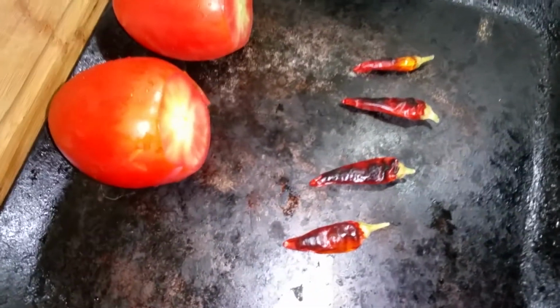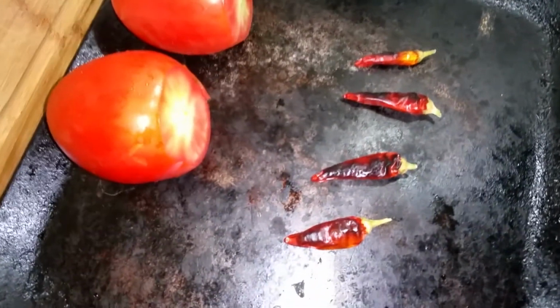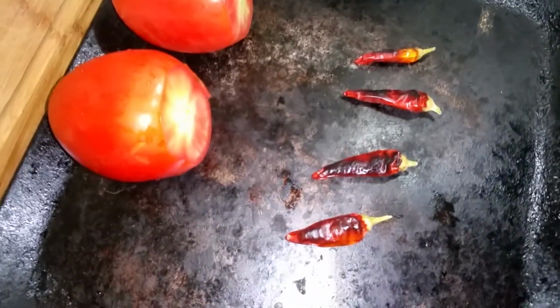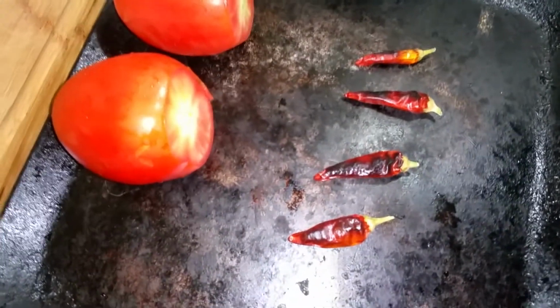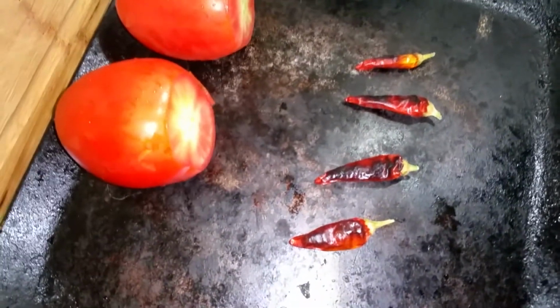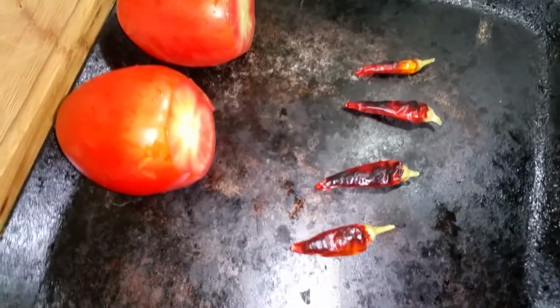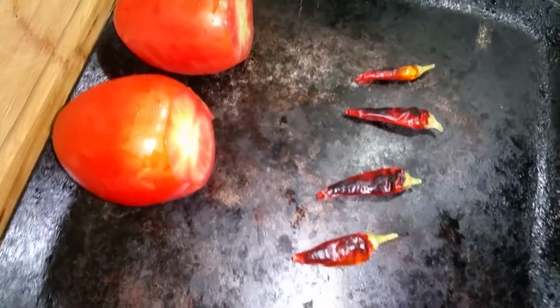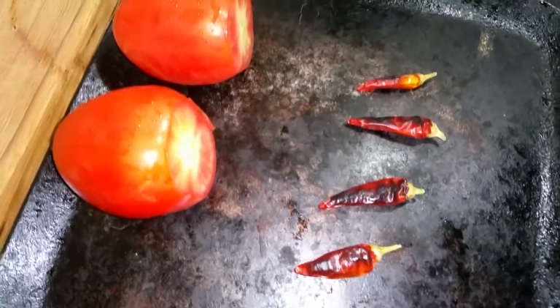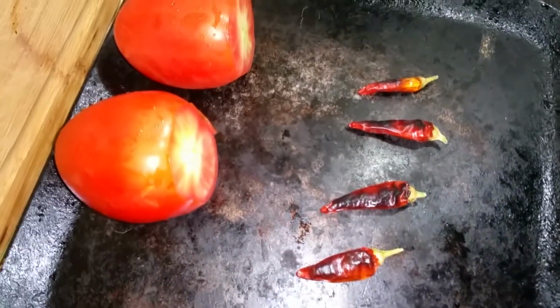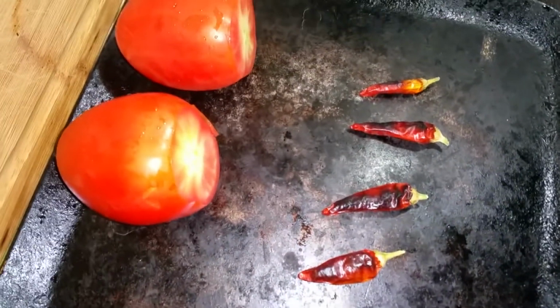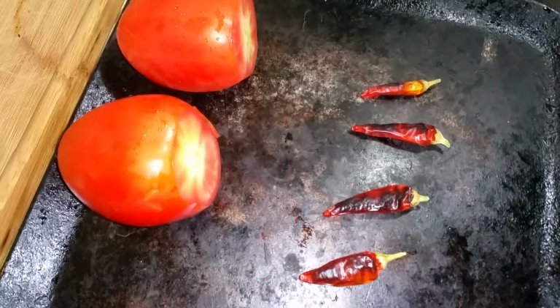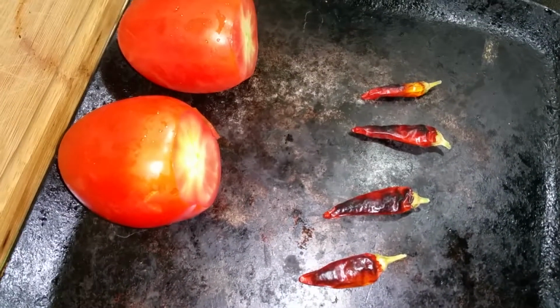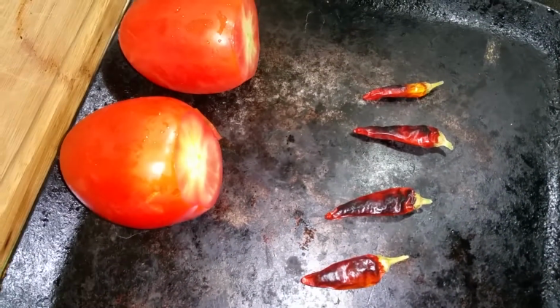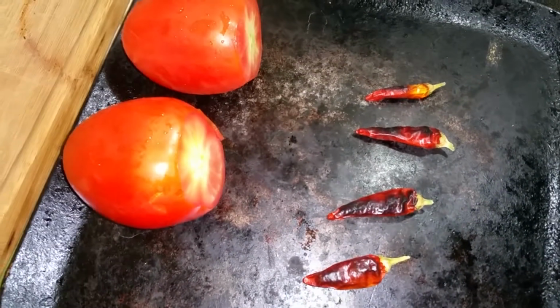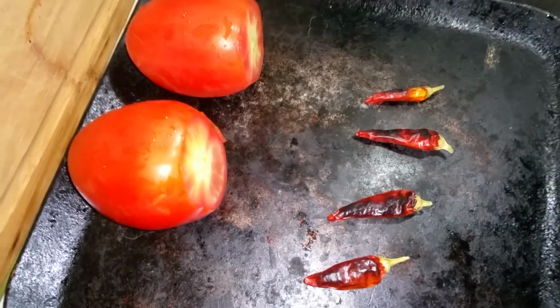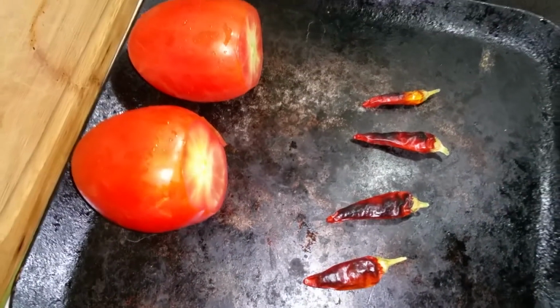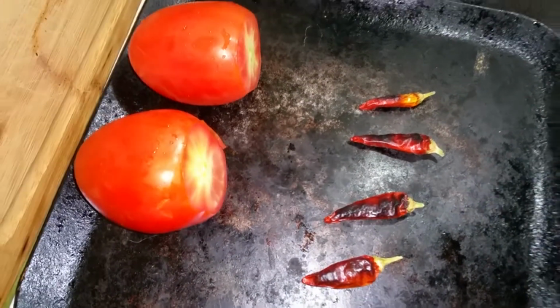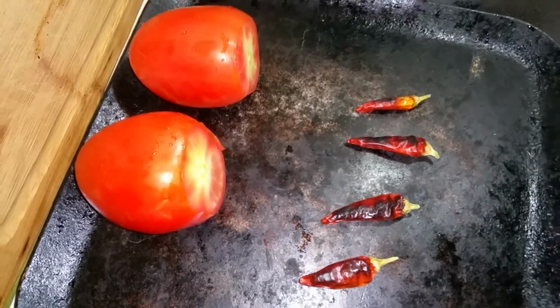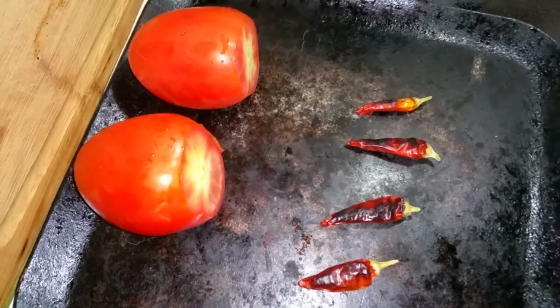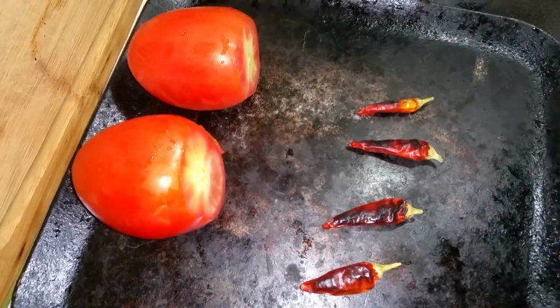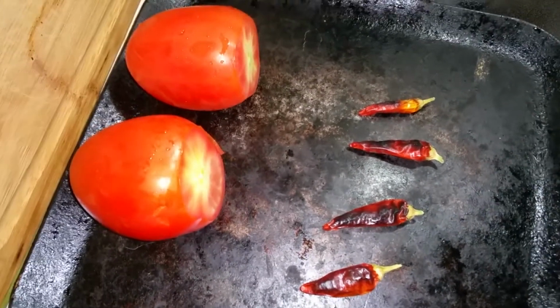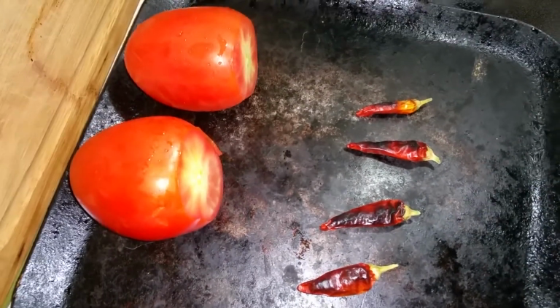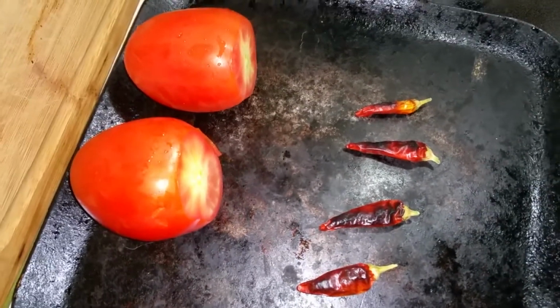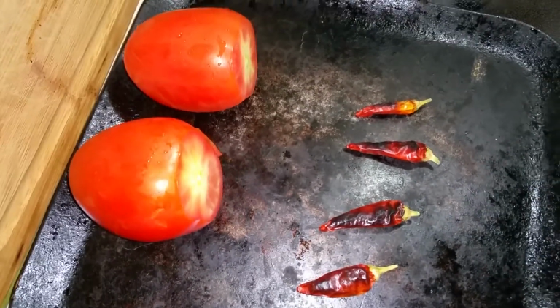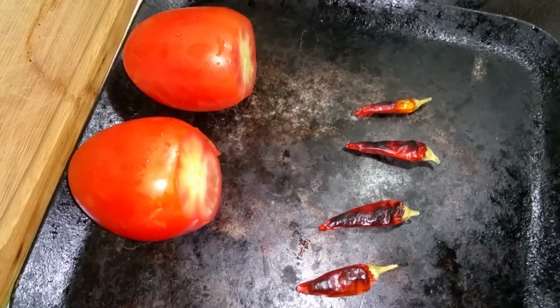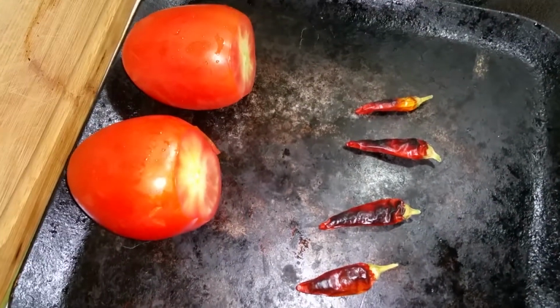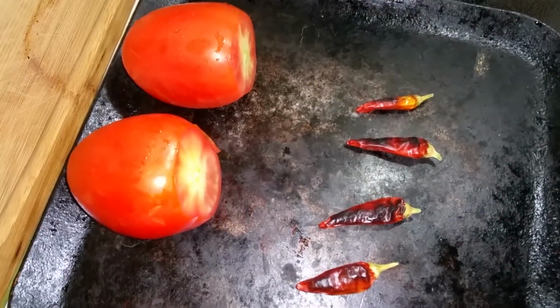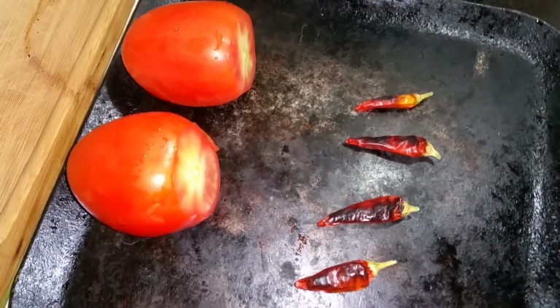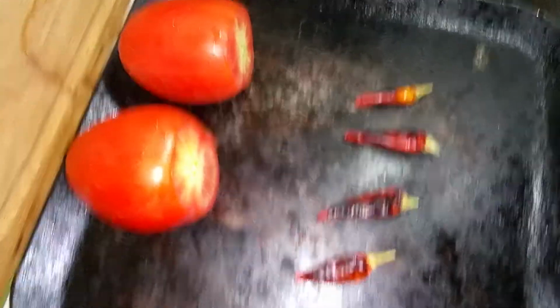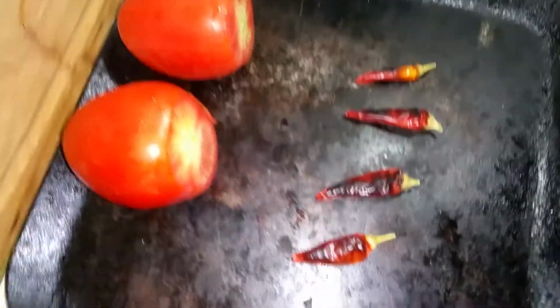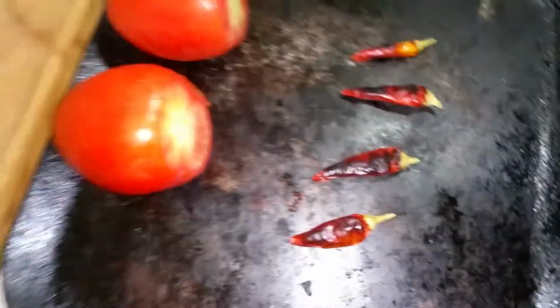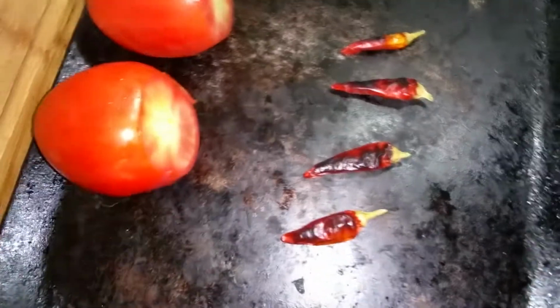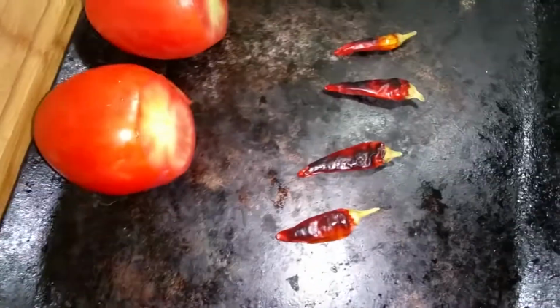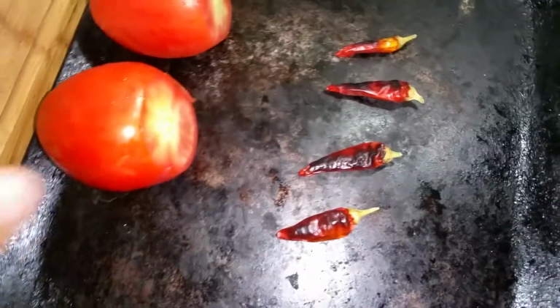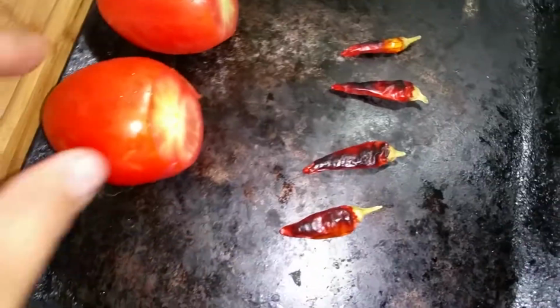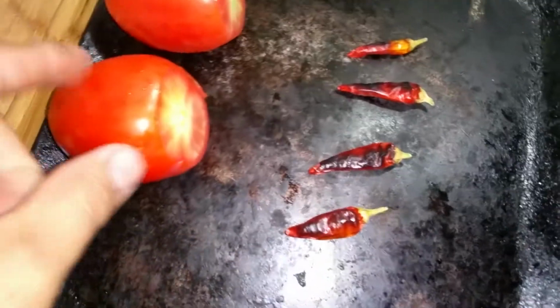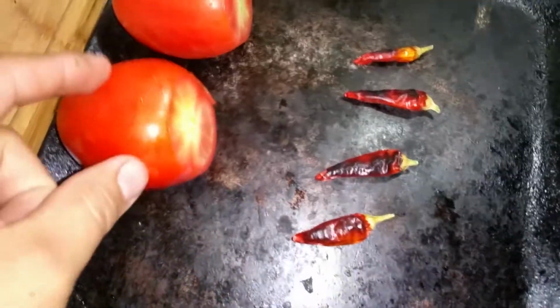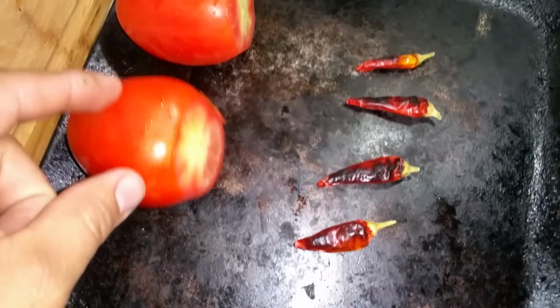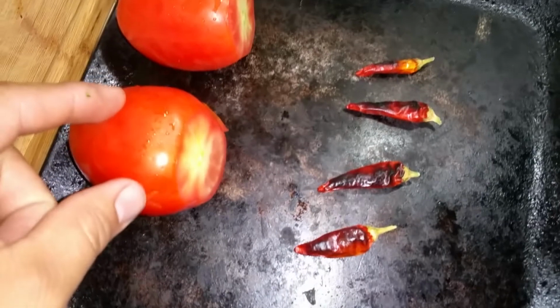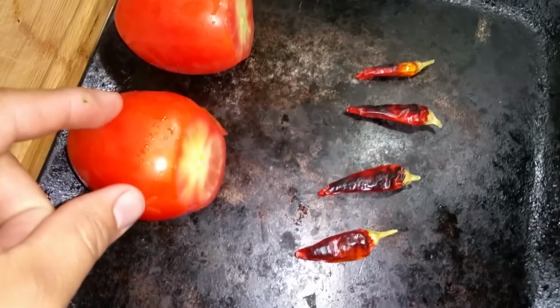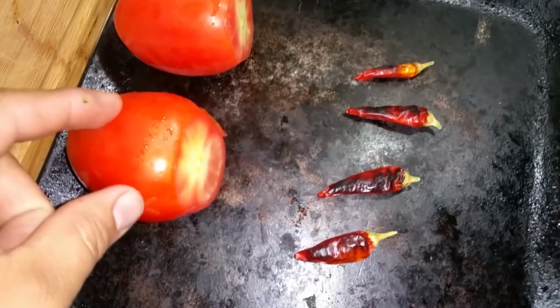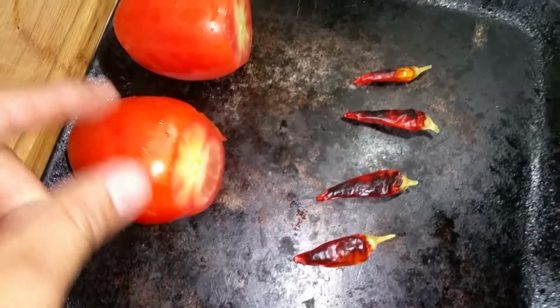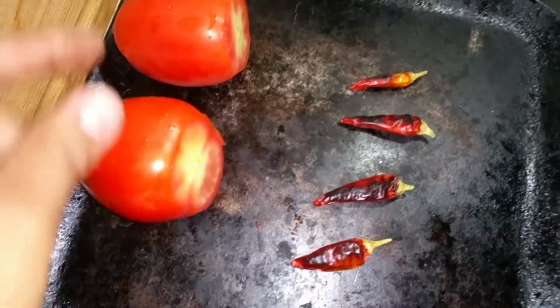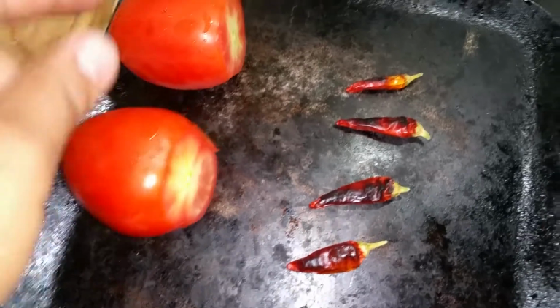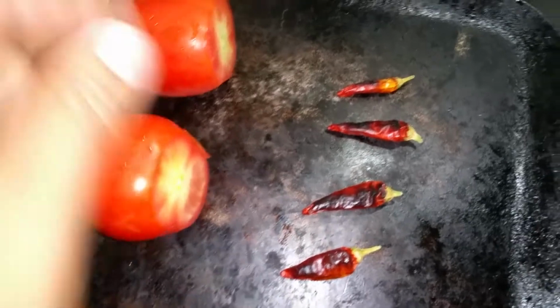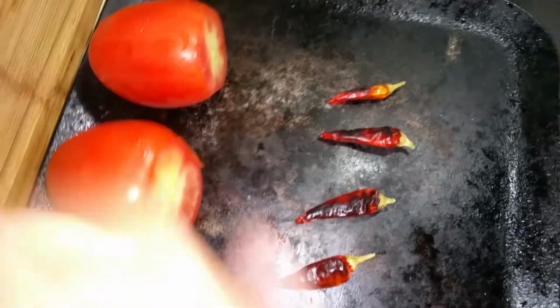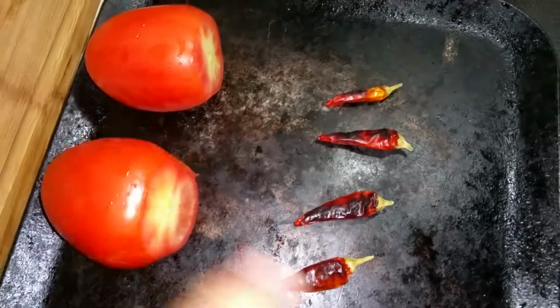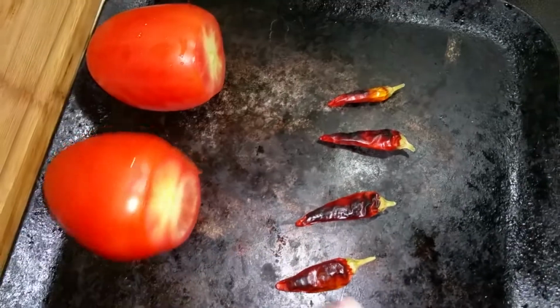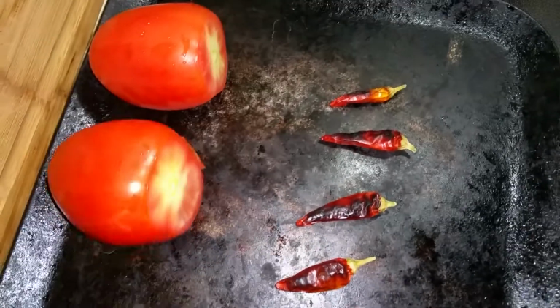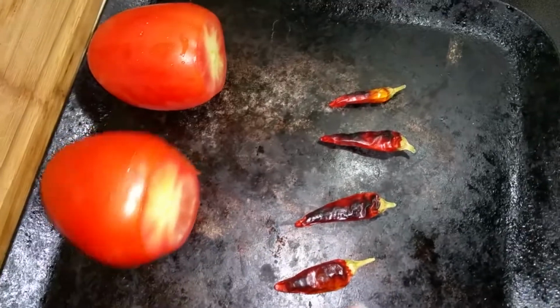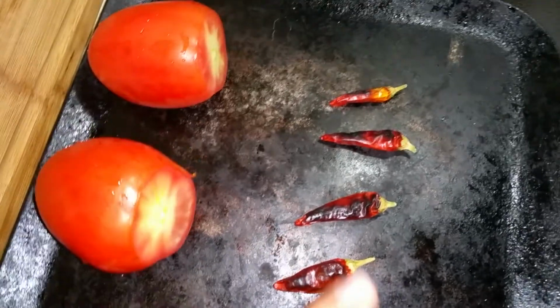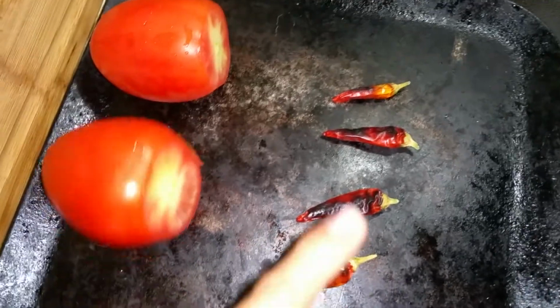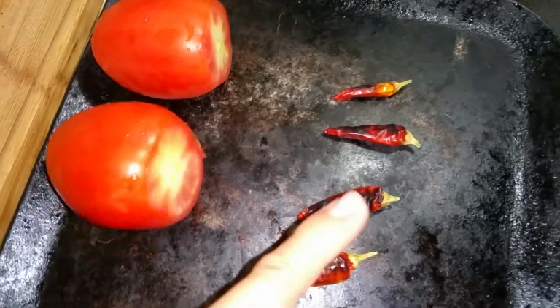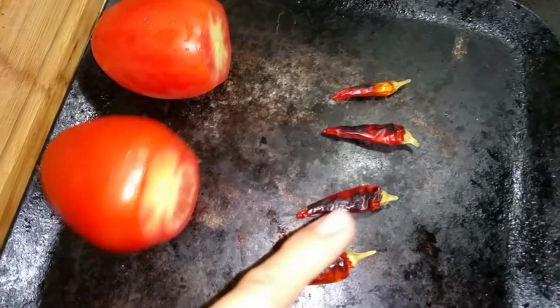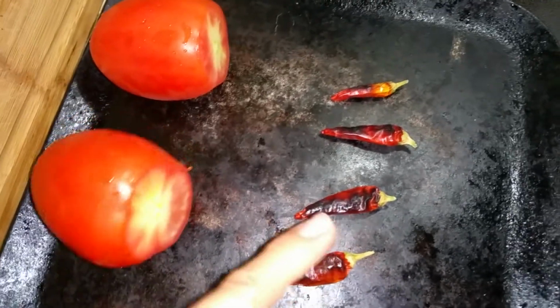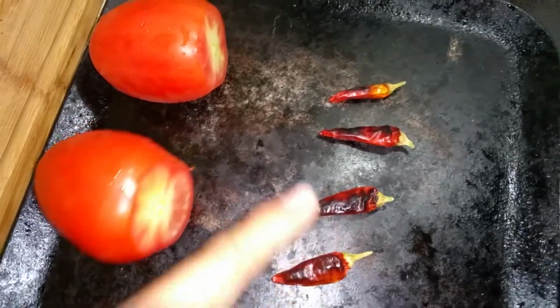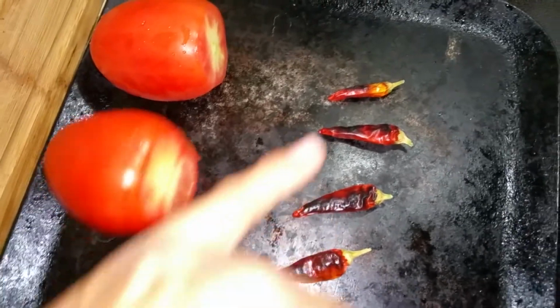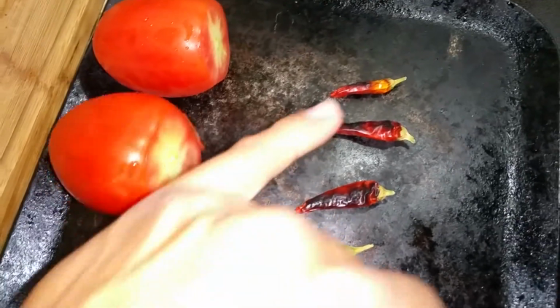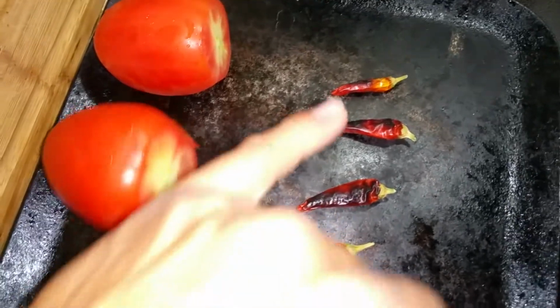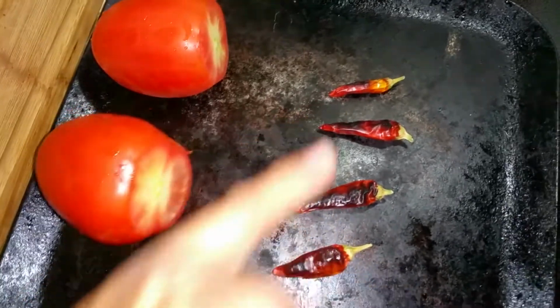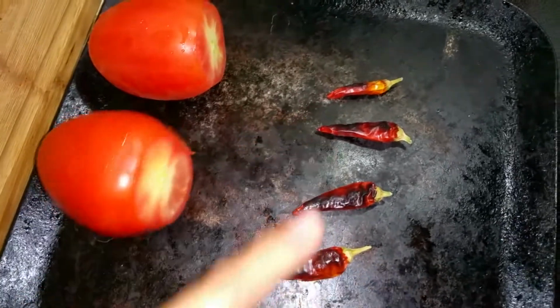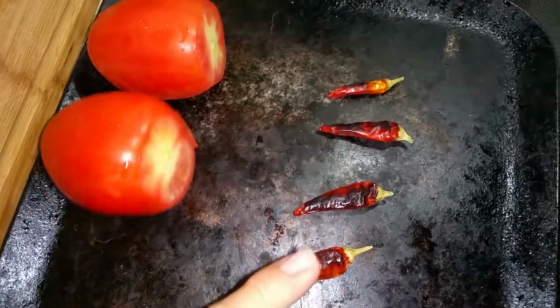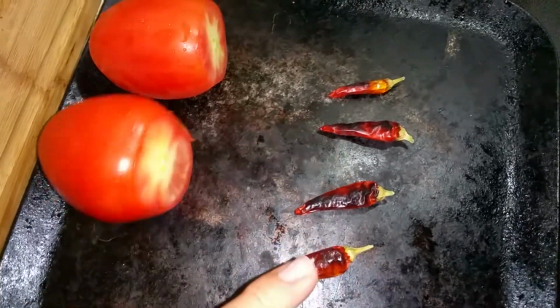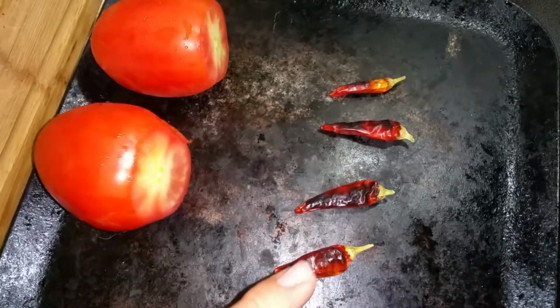Here's how to make a chile de molcajete, or a fresh homemade salsa. You'll need two roma tomatoes and about four chilies of your choice.